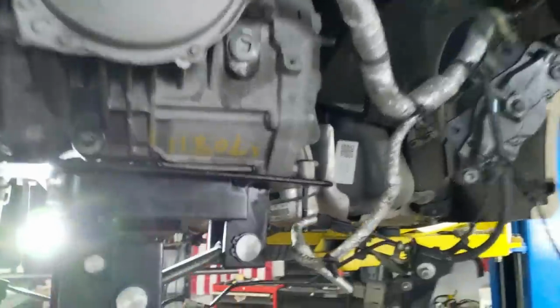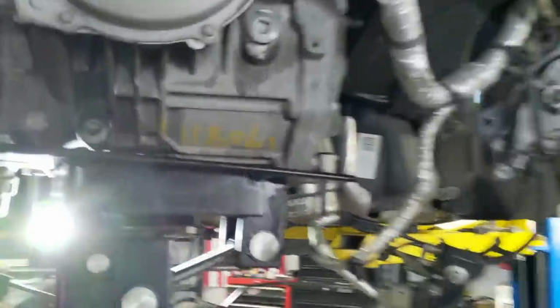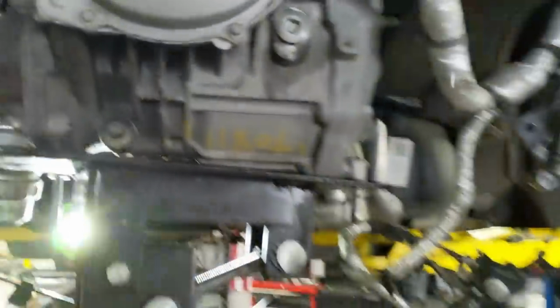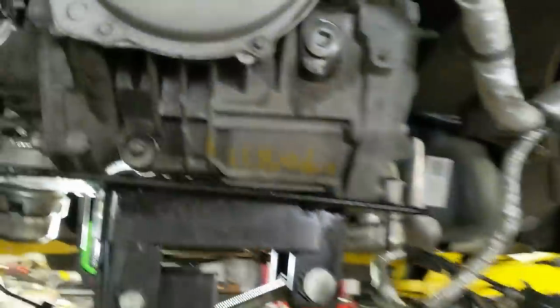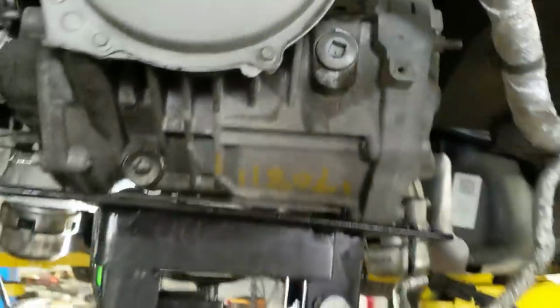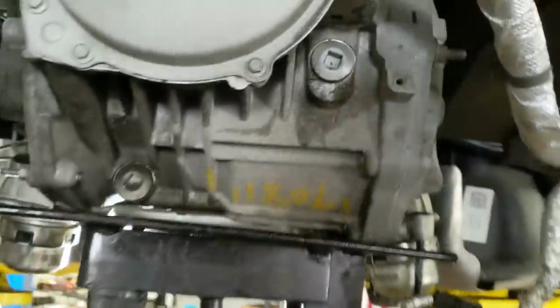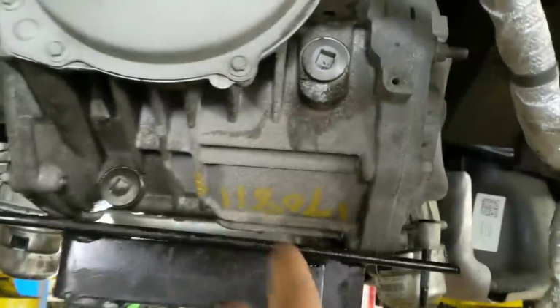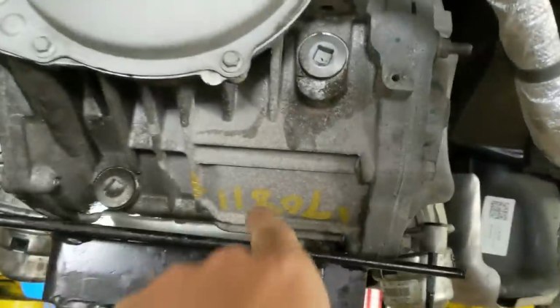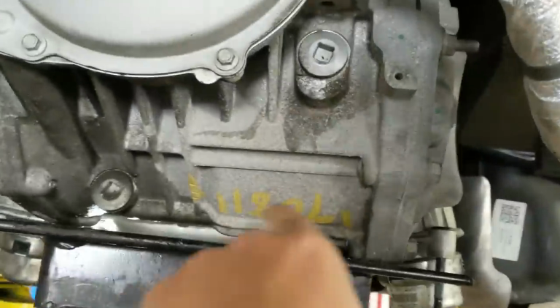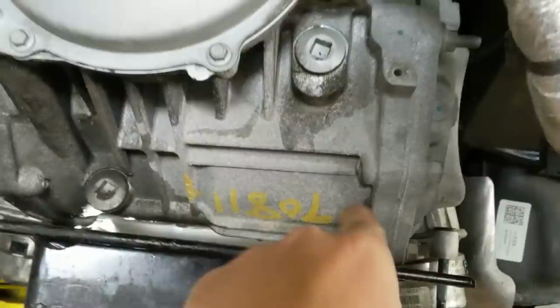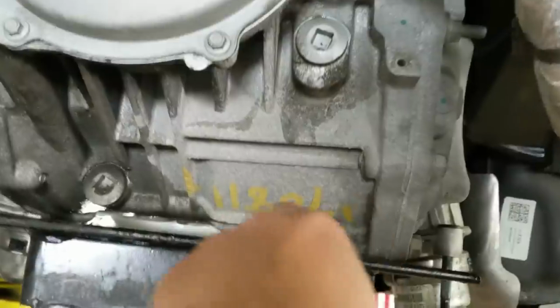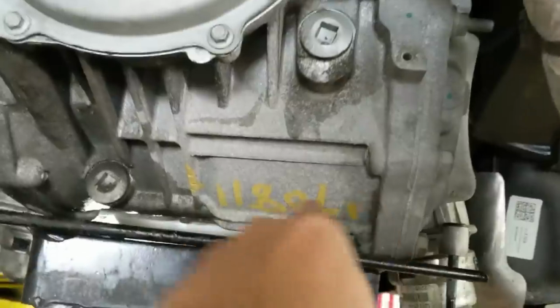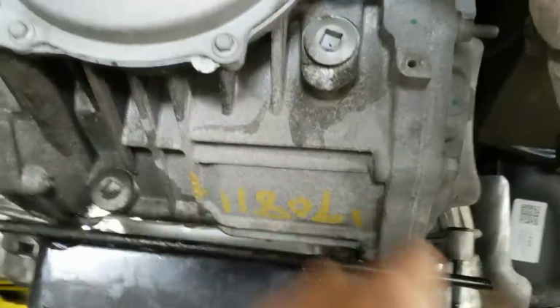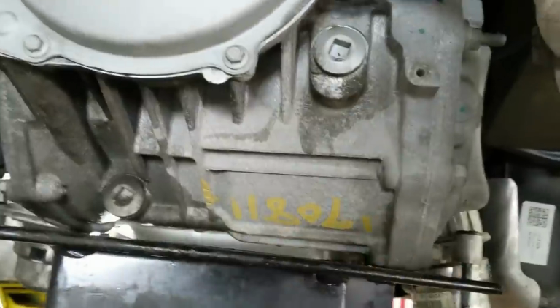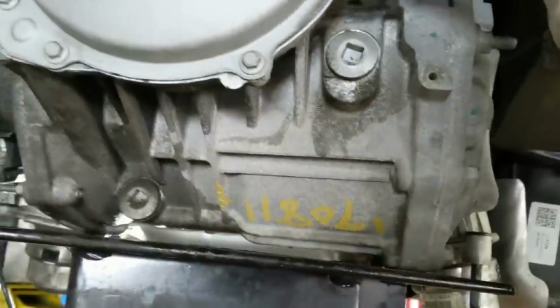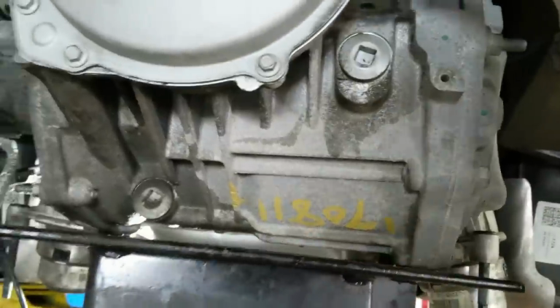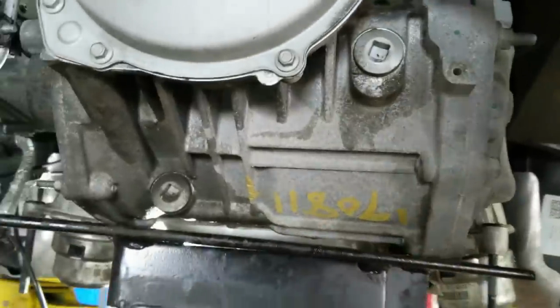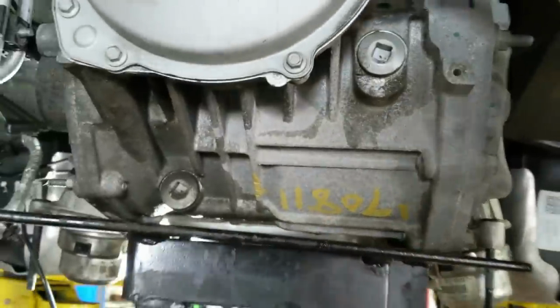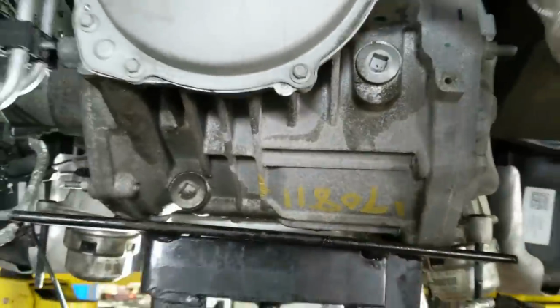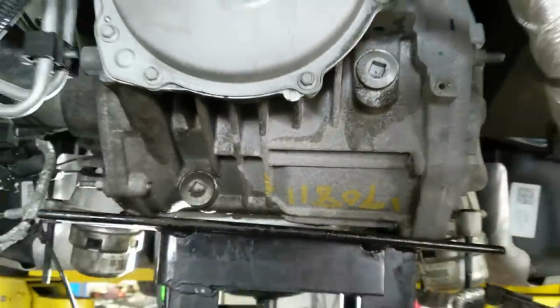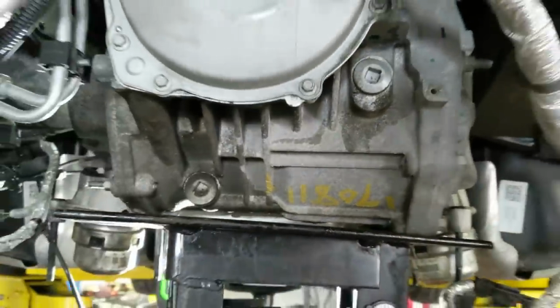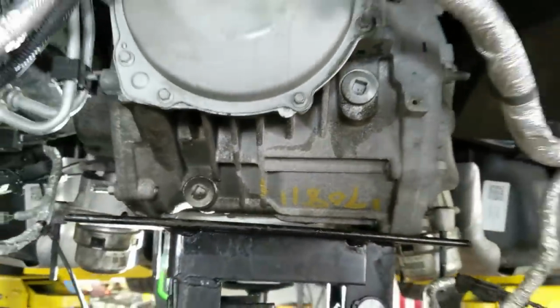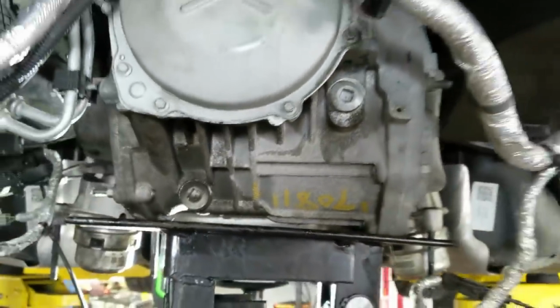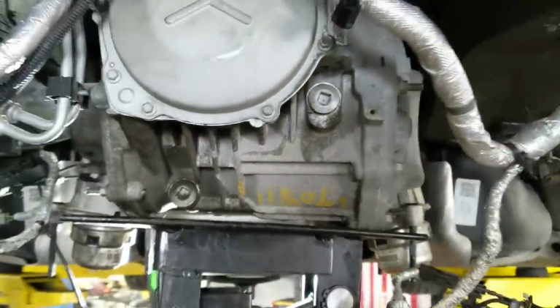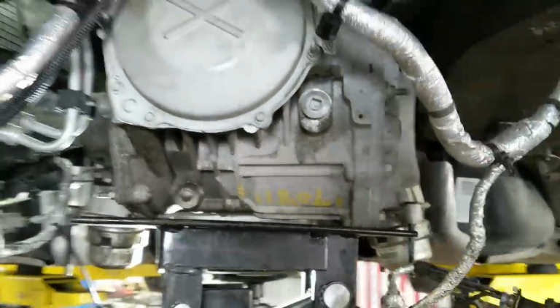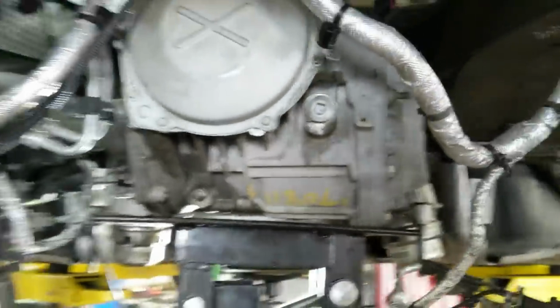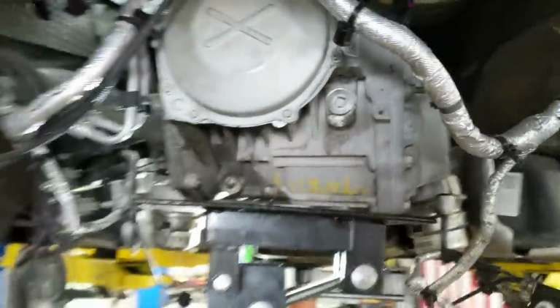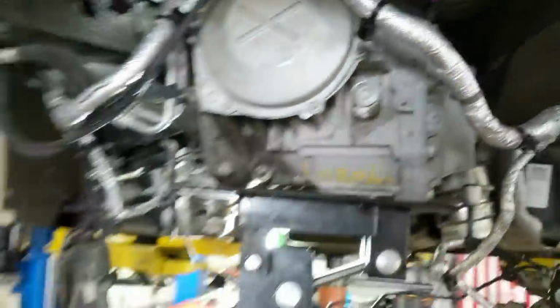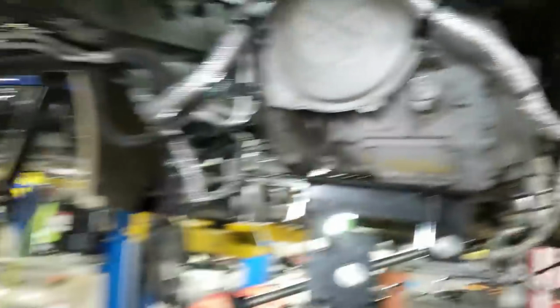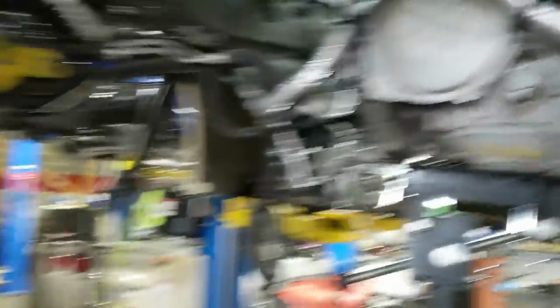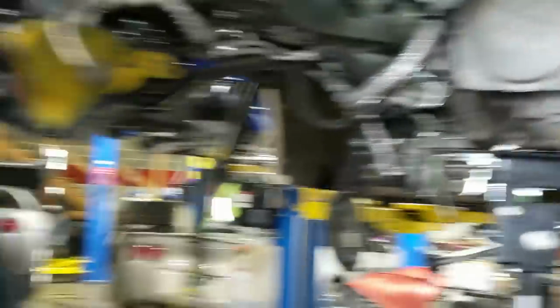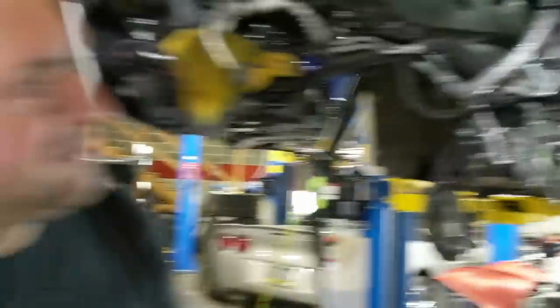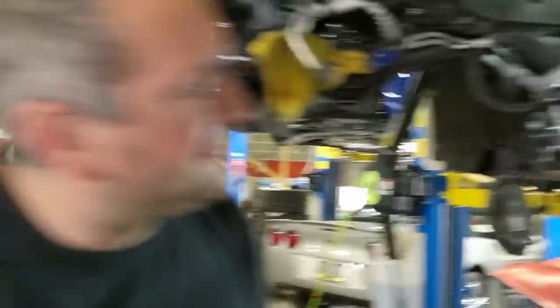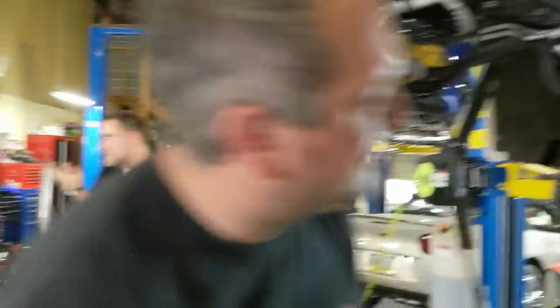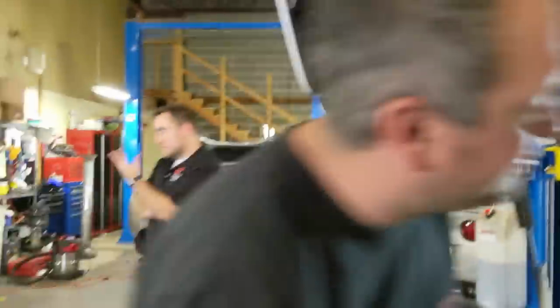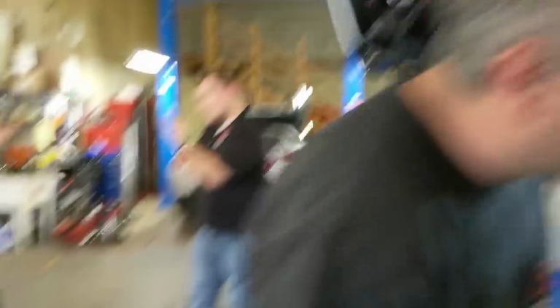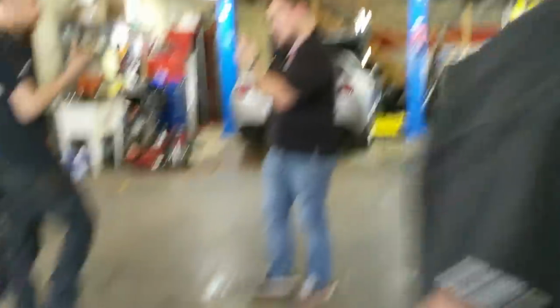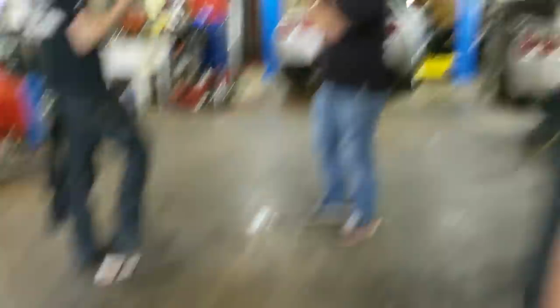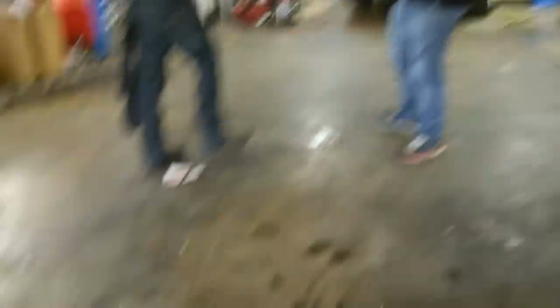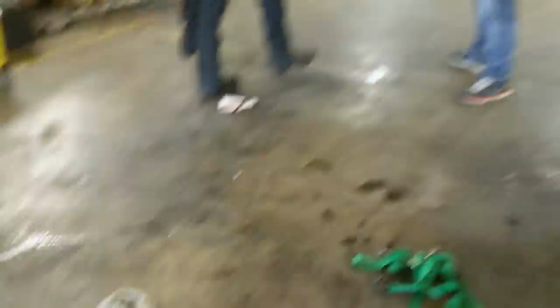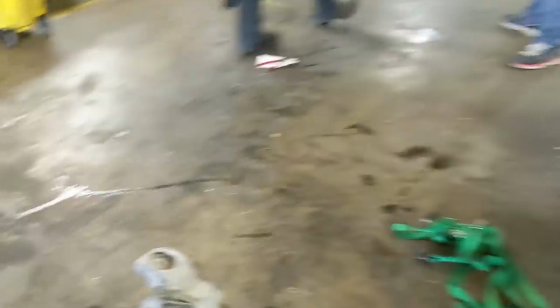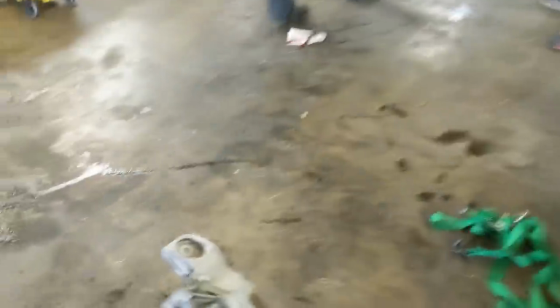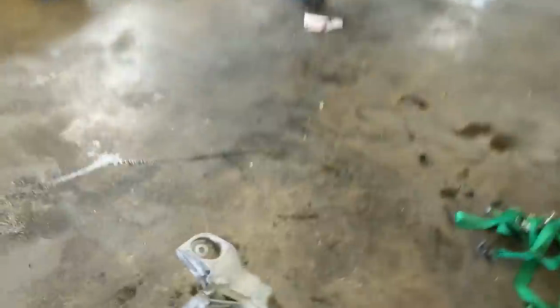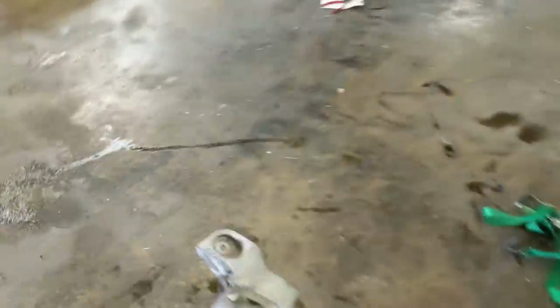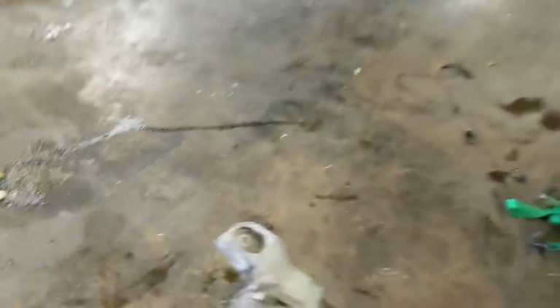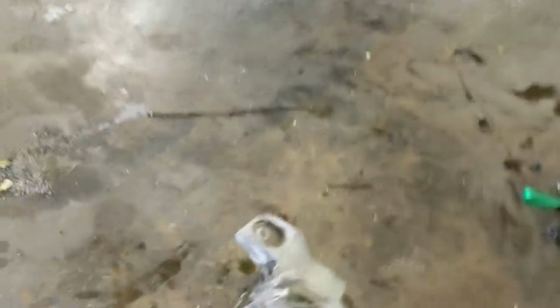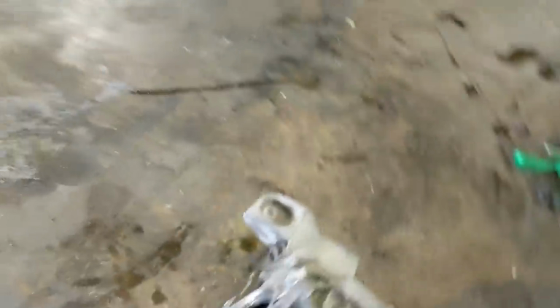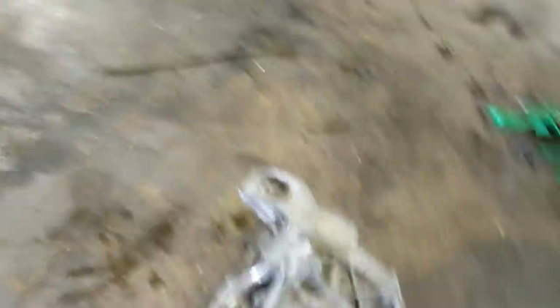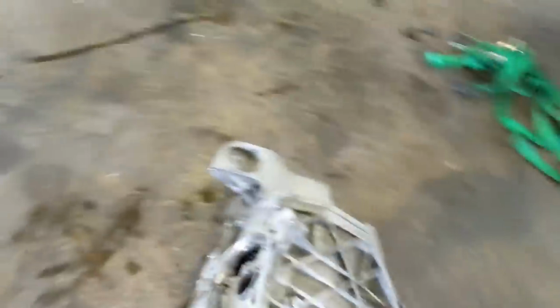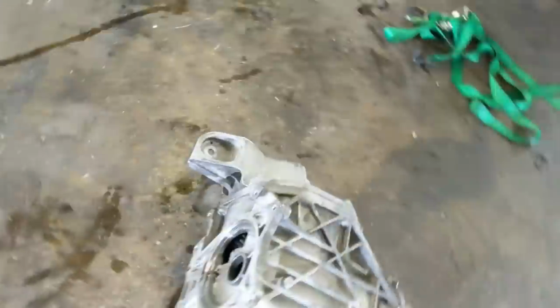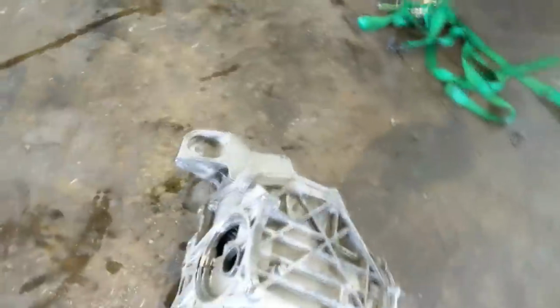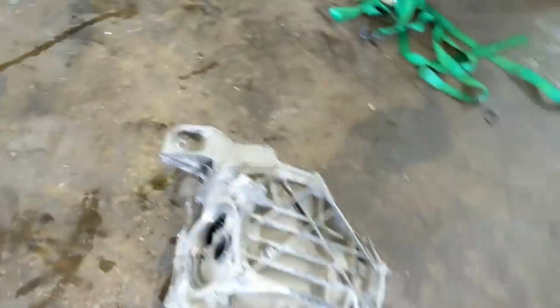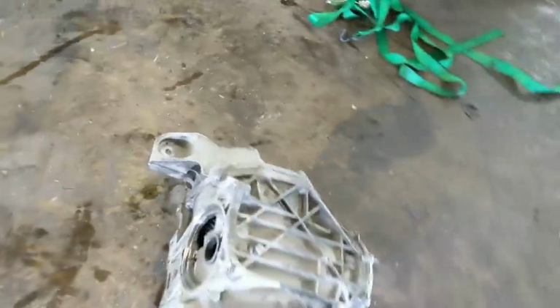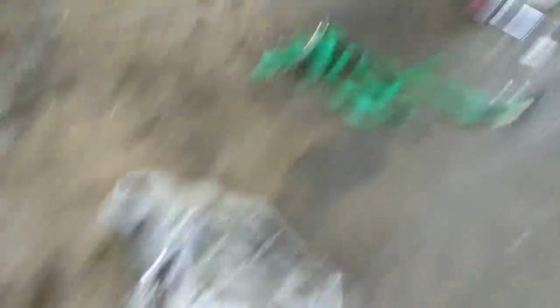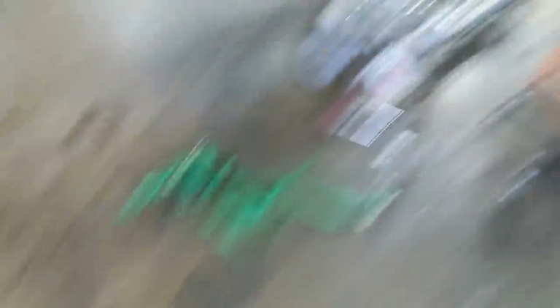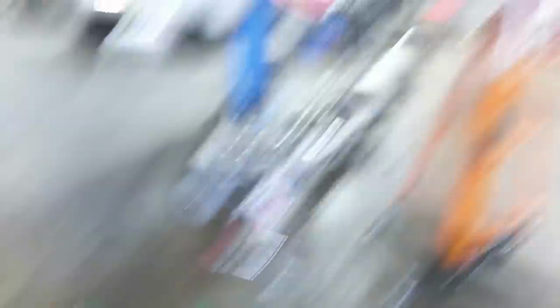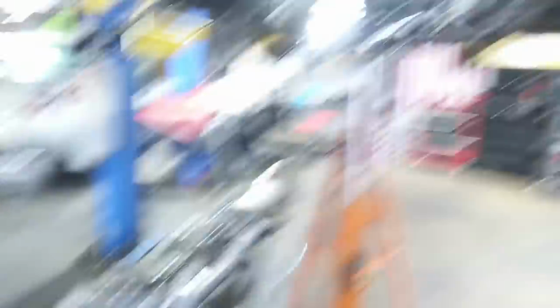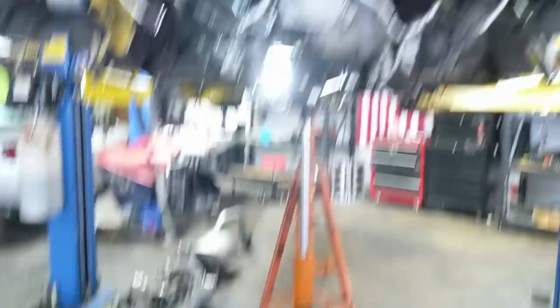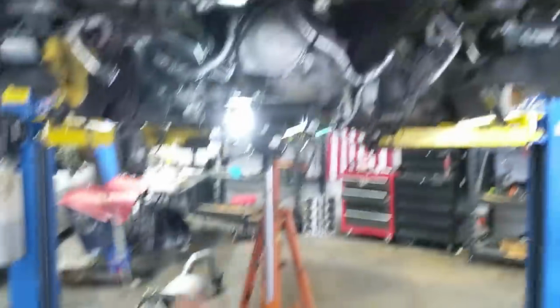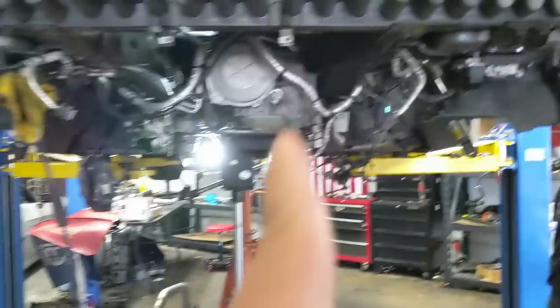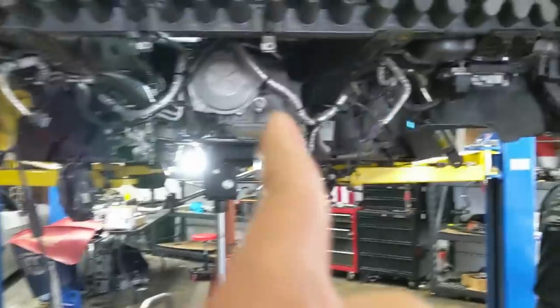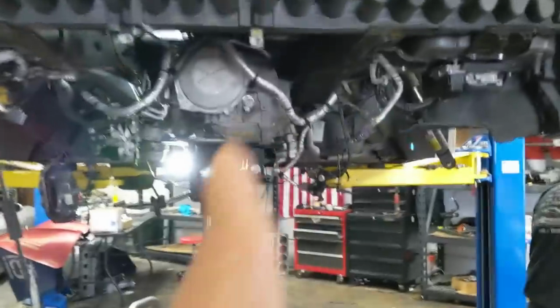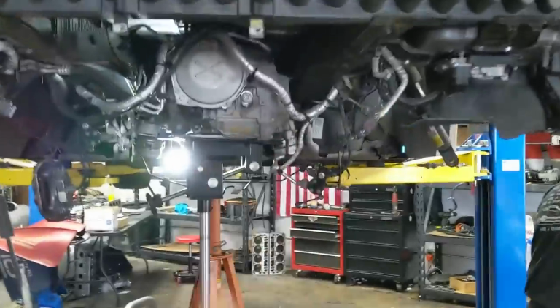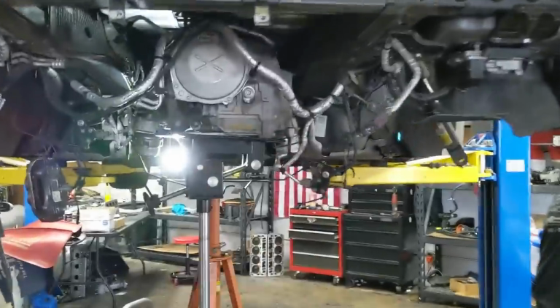Man, look at that fancy serial number! Boom! I got a serial number now. I didn't have that on my old one, so you know this one's good.